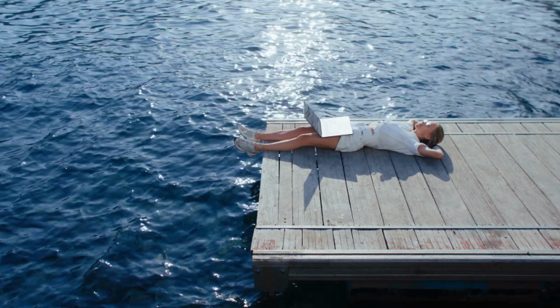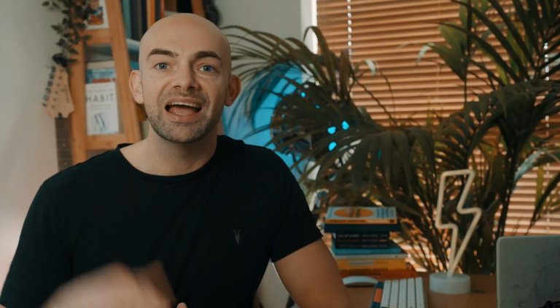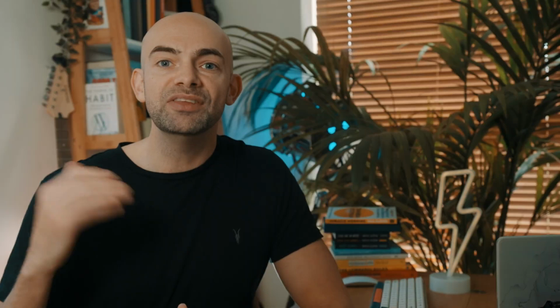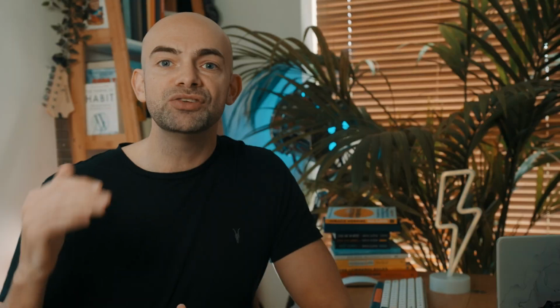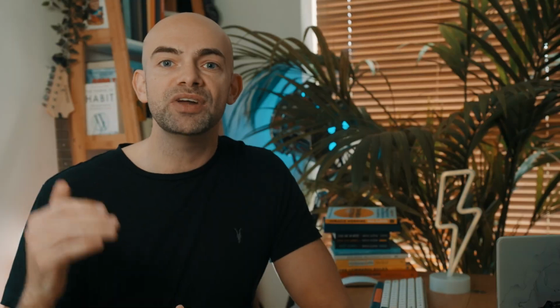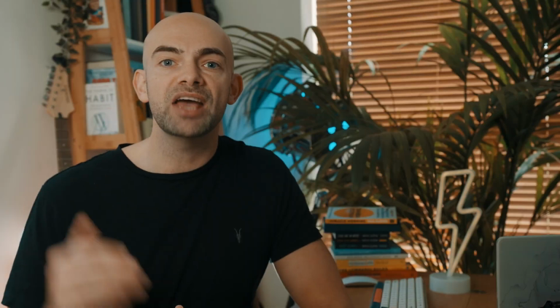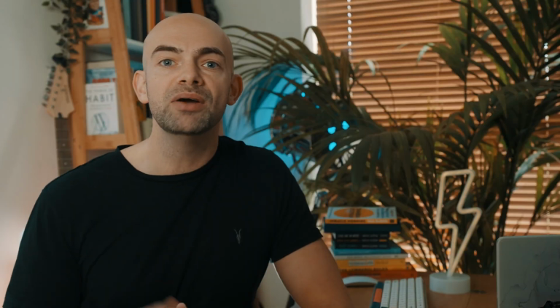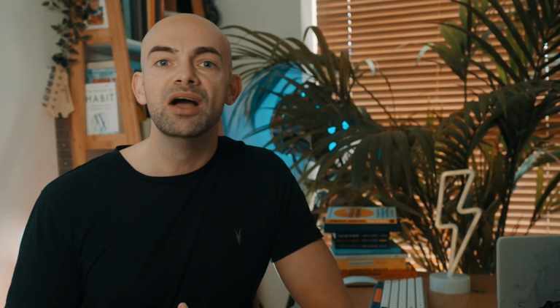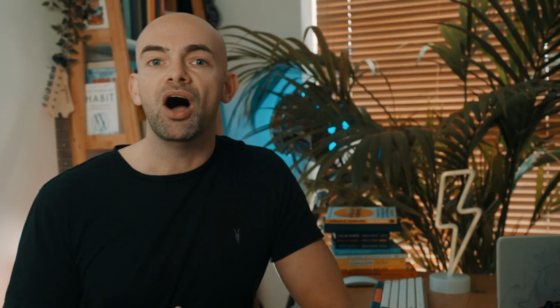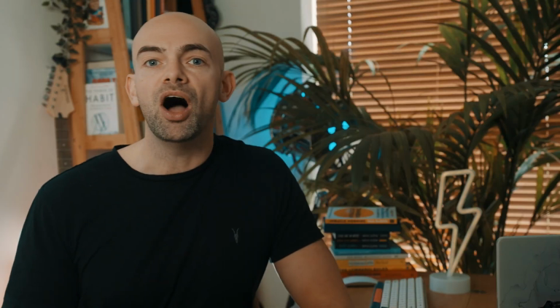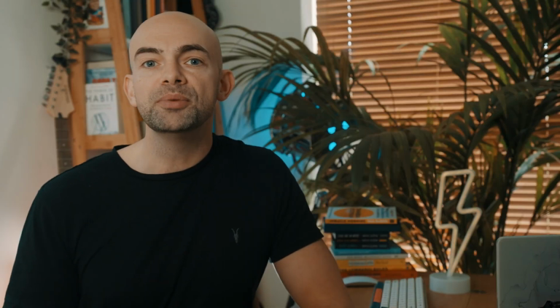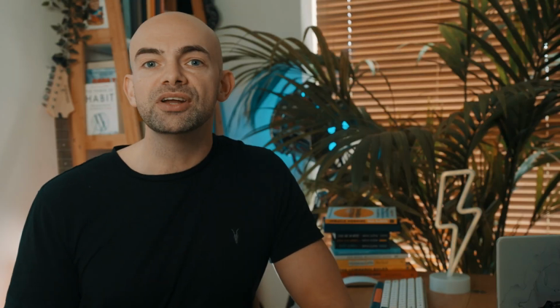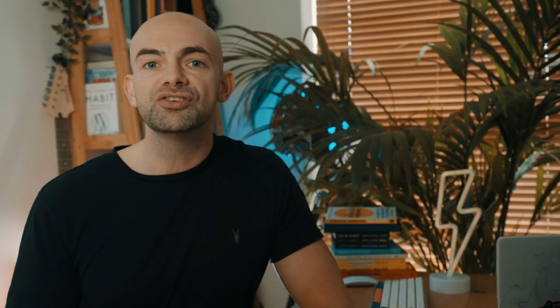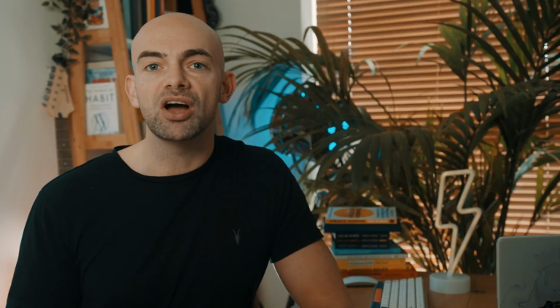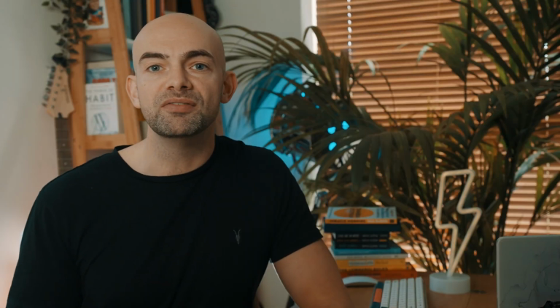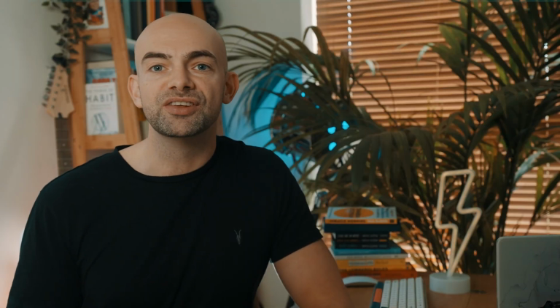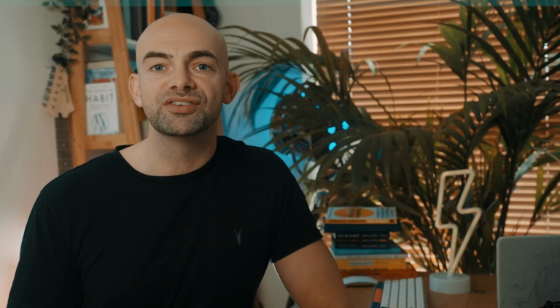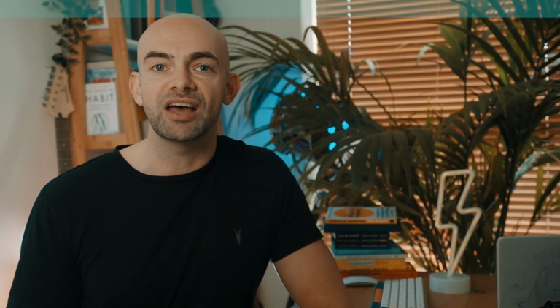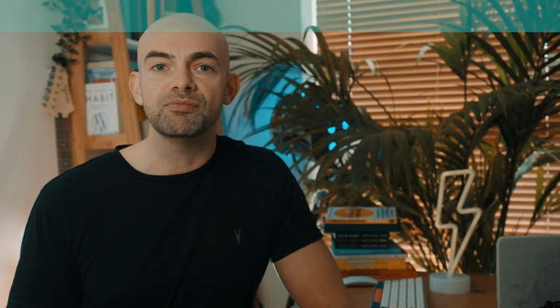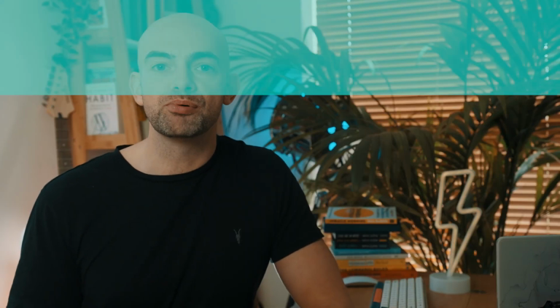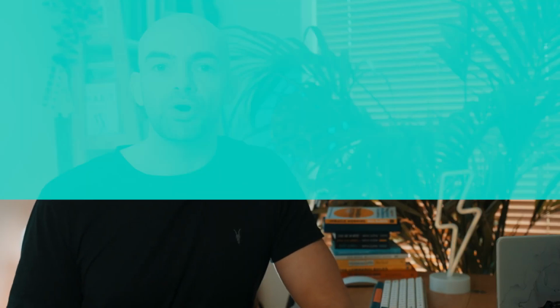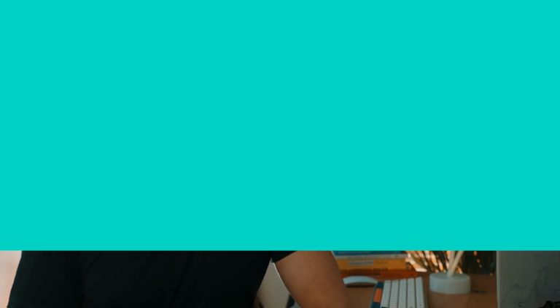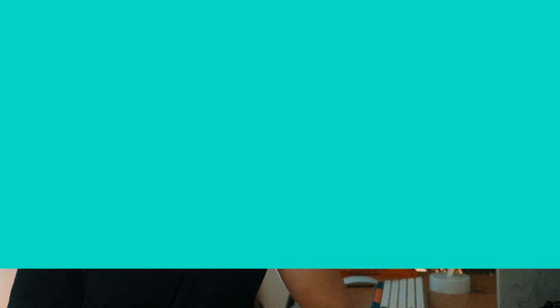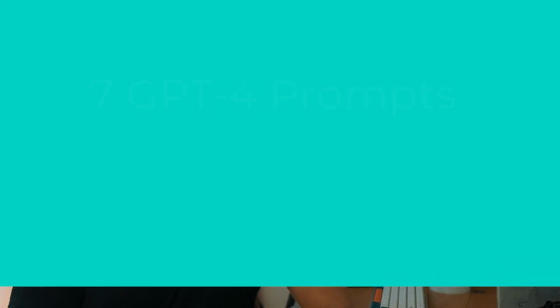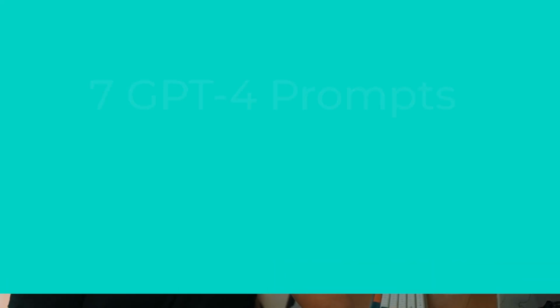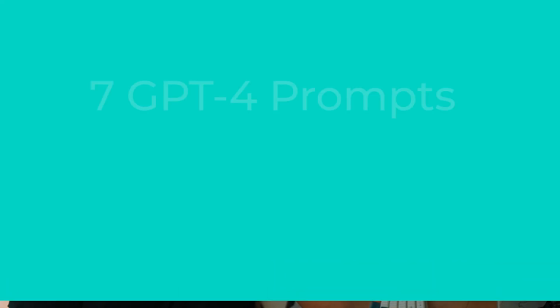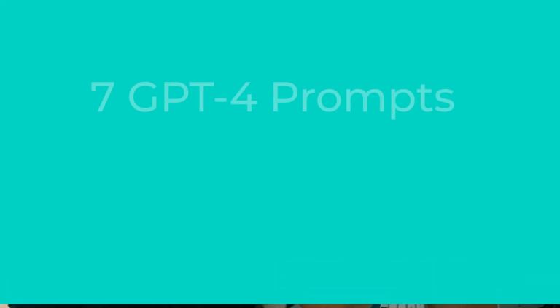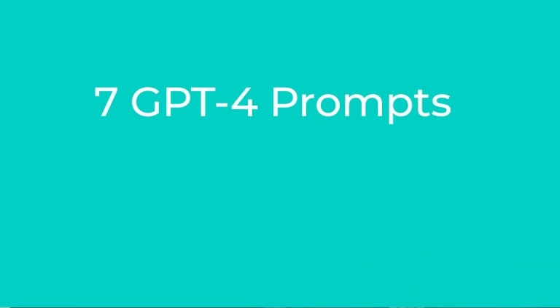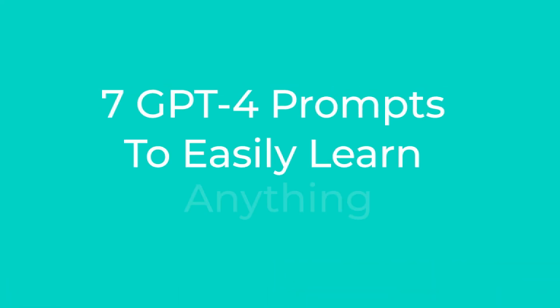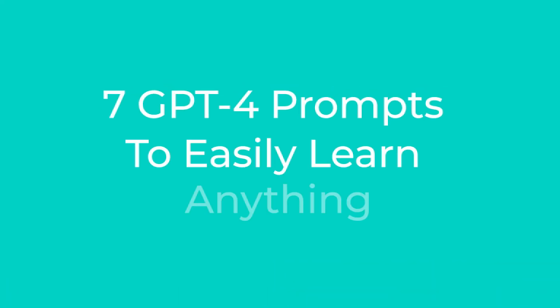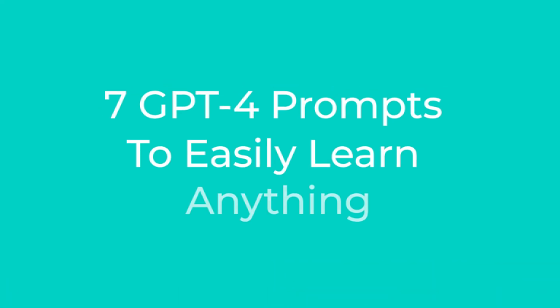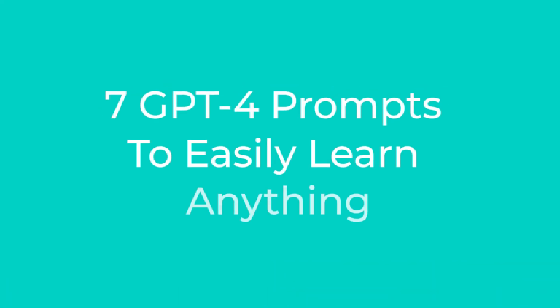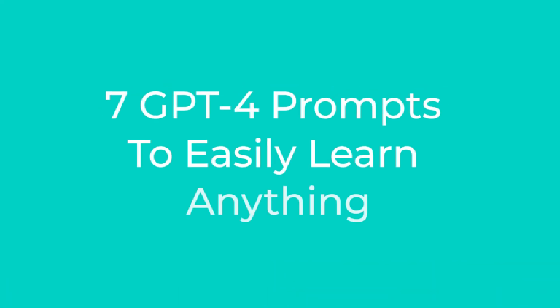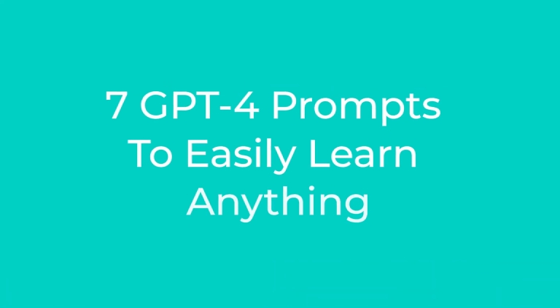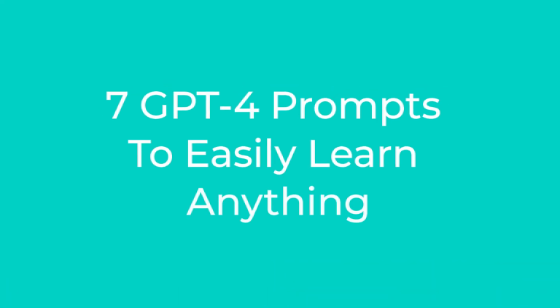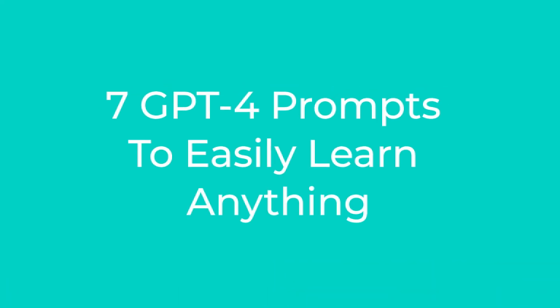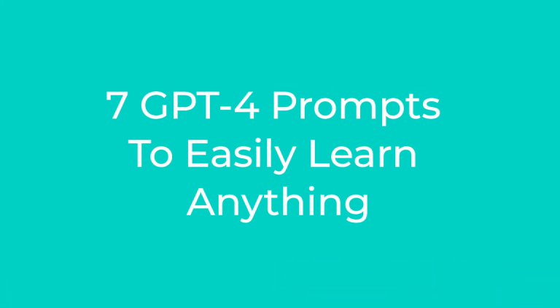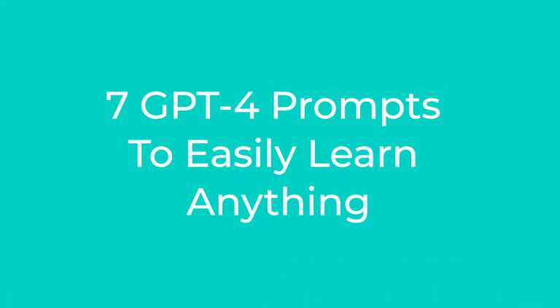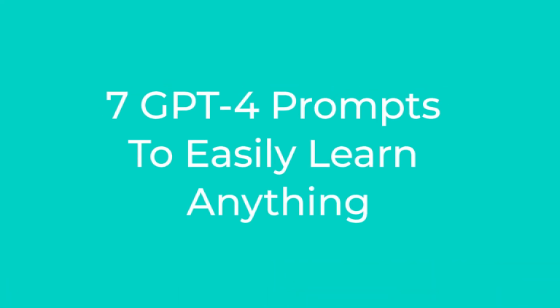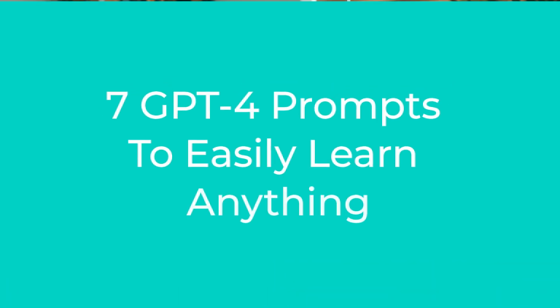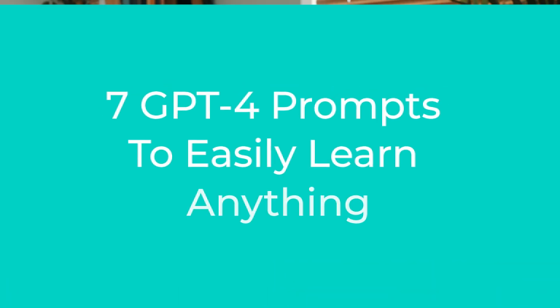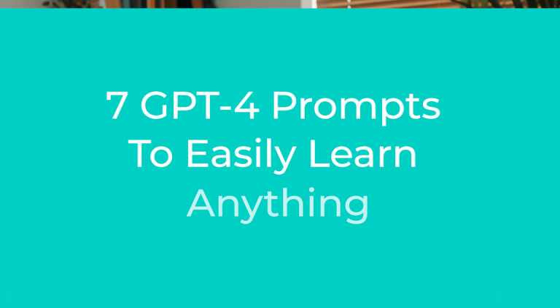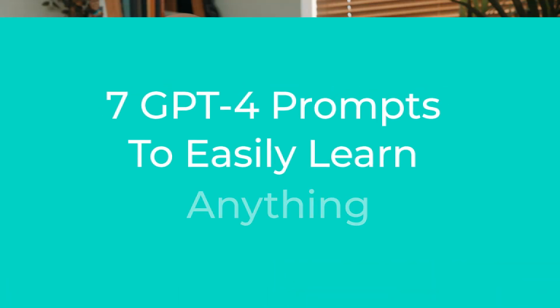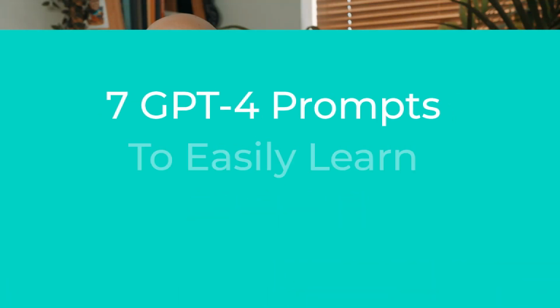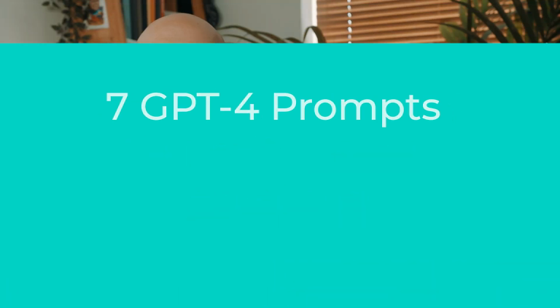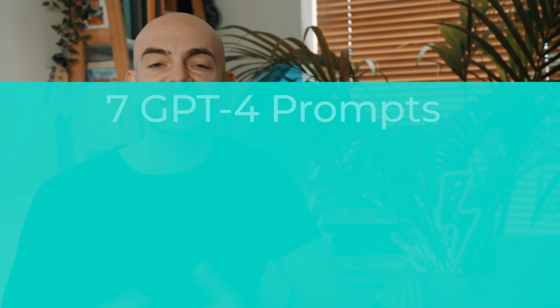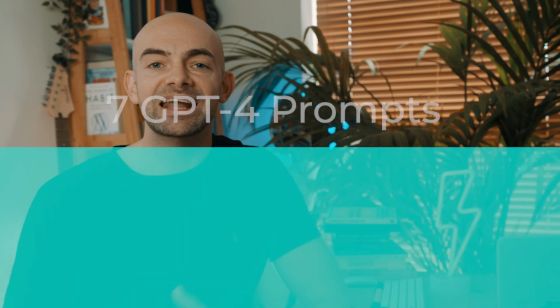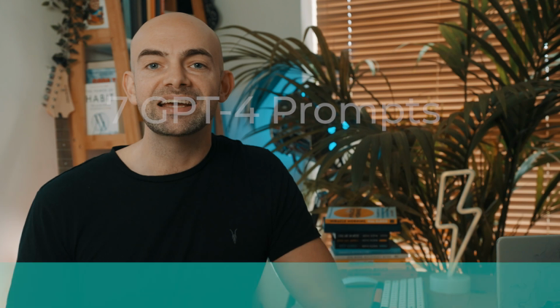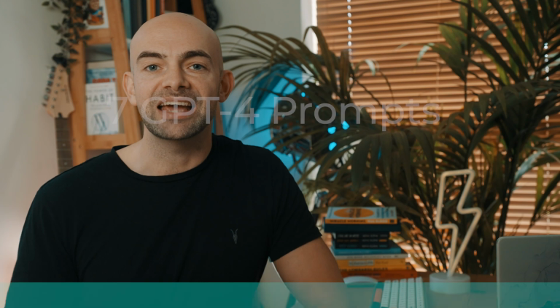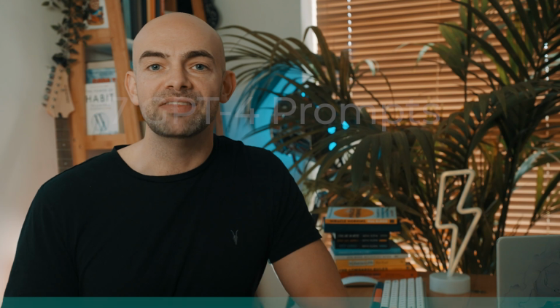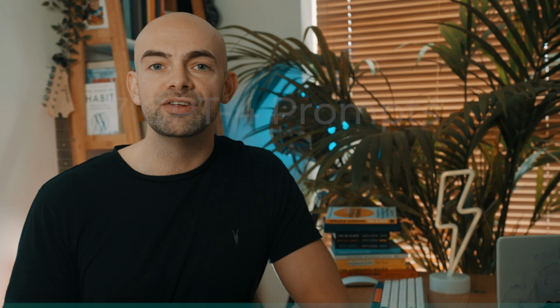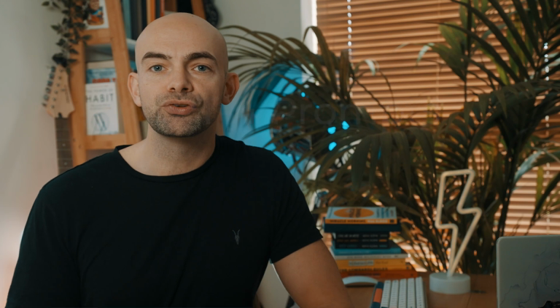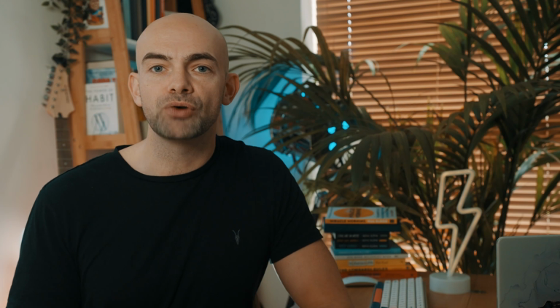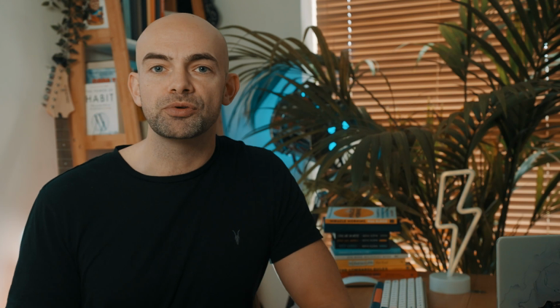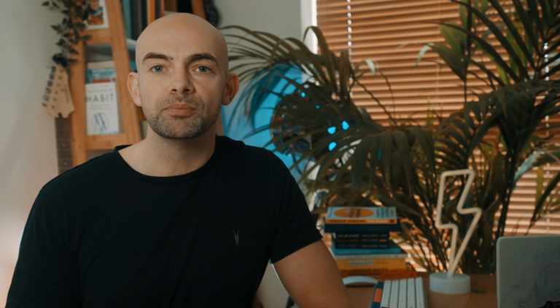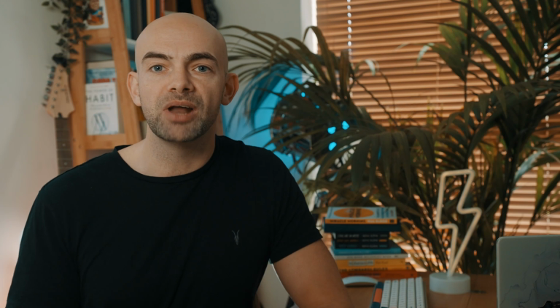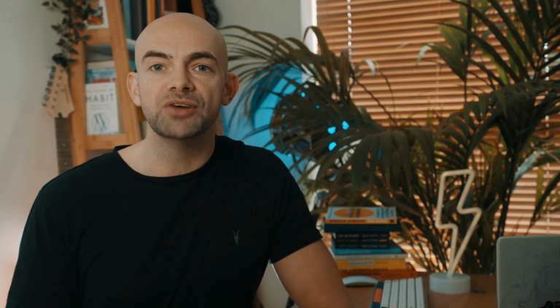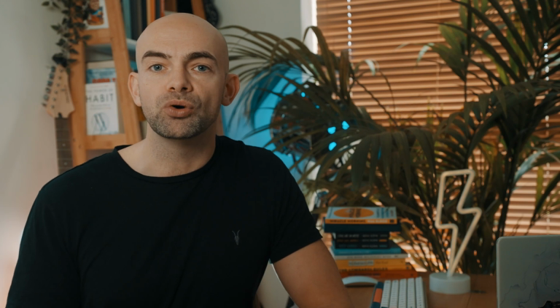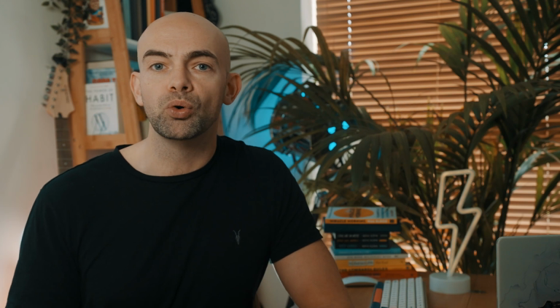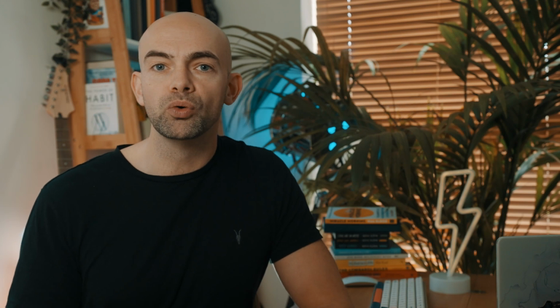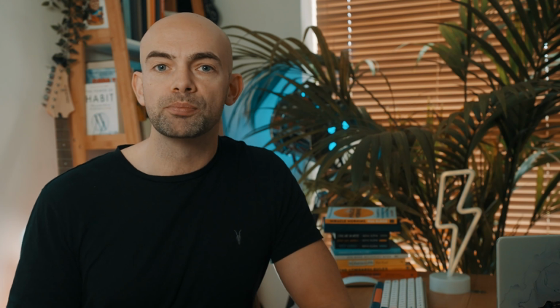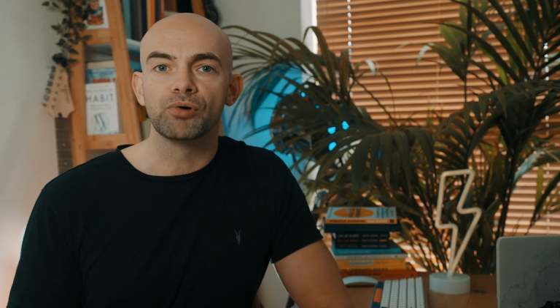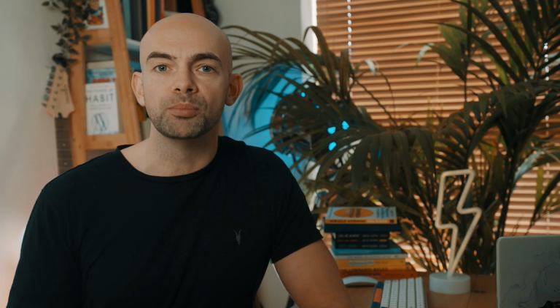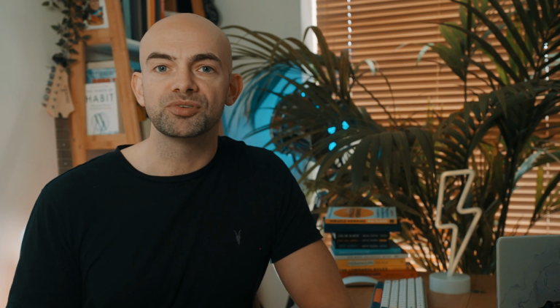In this video, I'm going to dive into 7 prompts that can help you to easily learn anything. I've added a link in the description below to all the prompts.